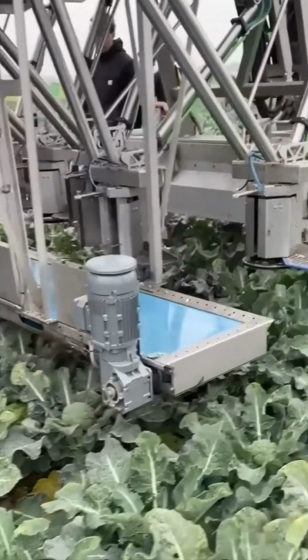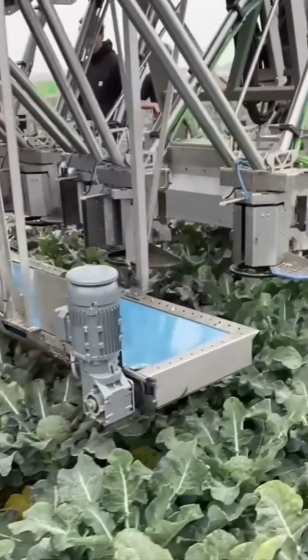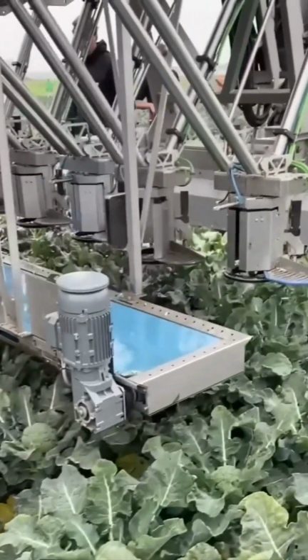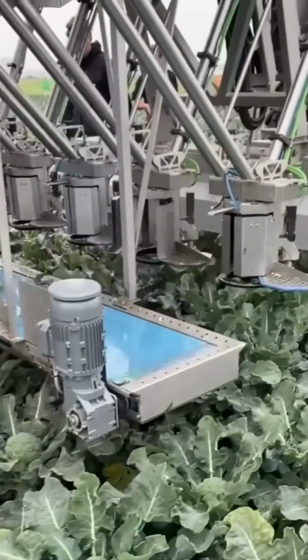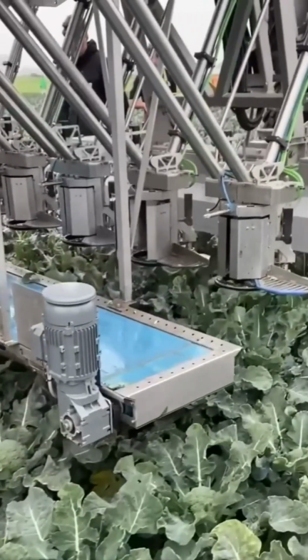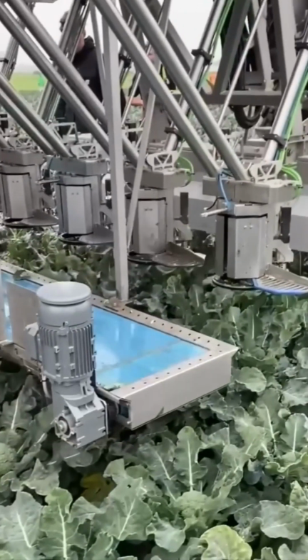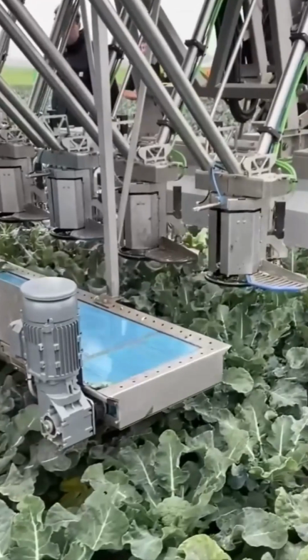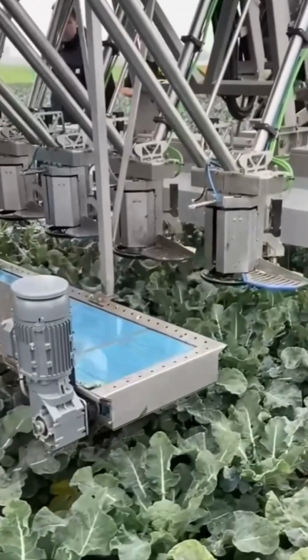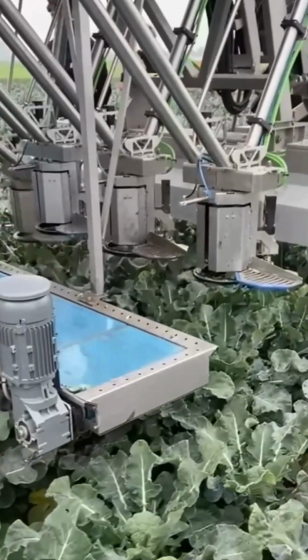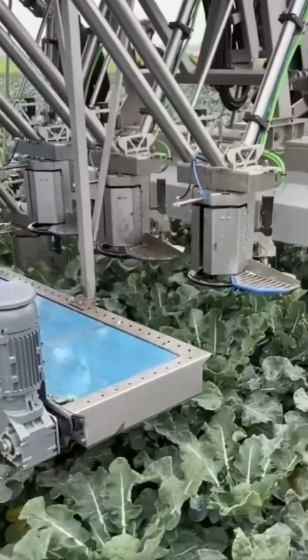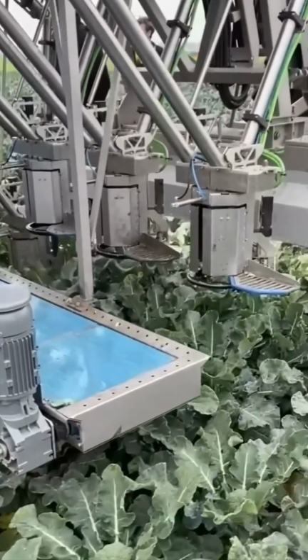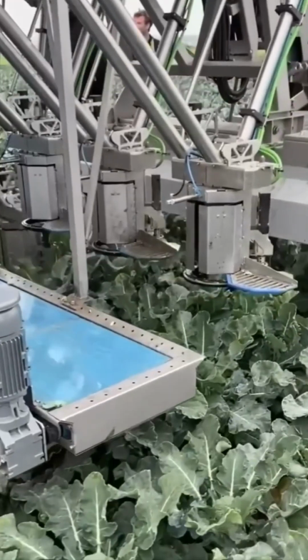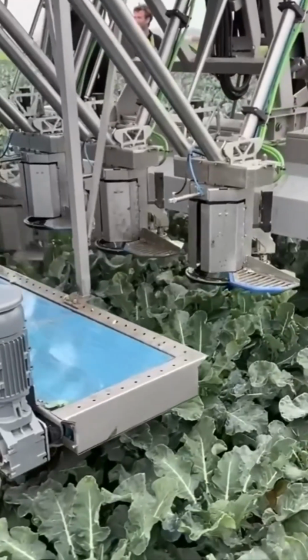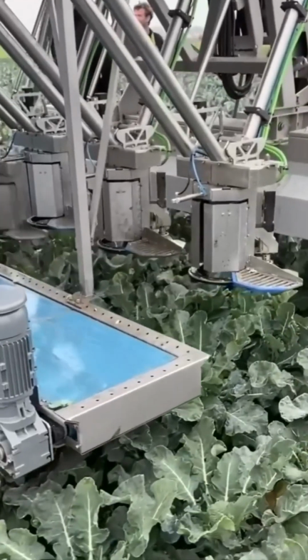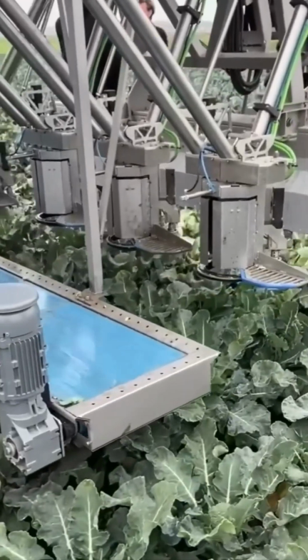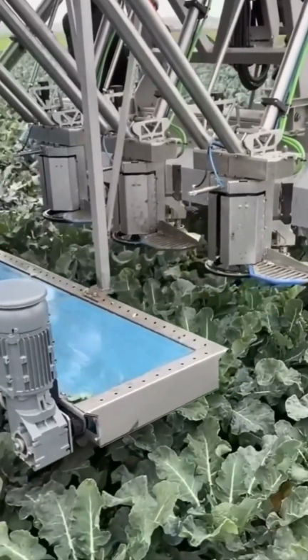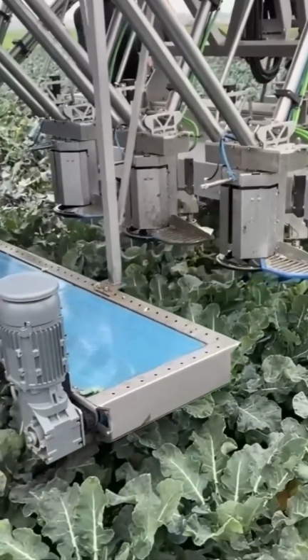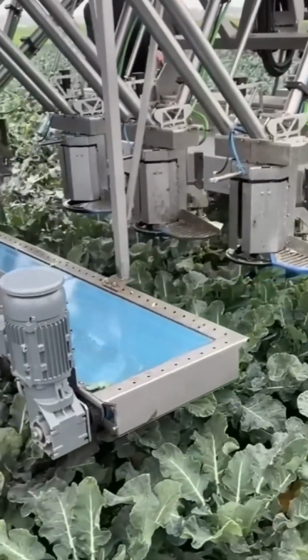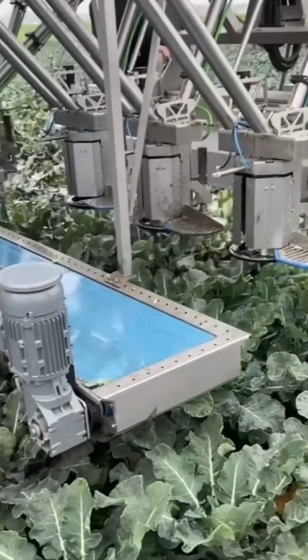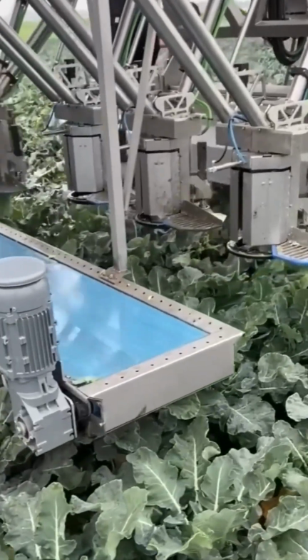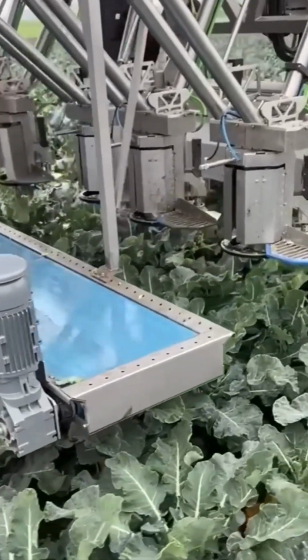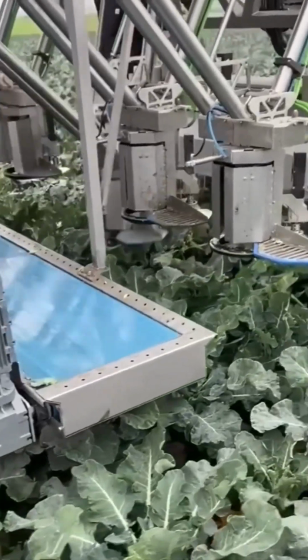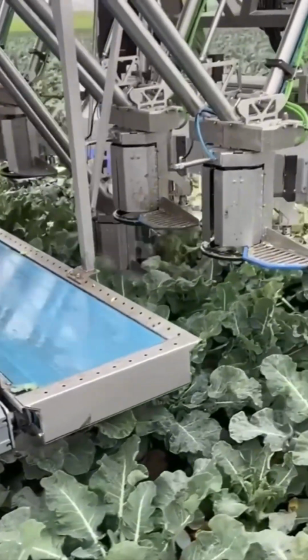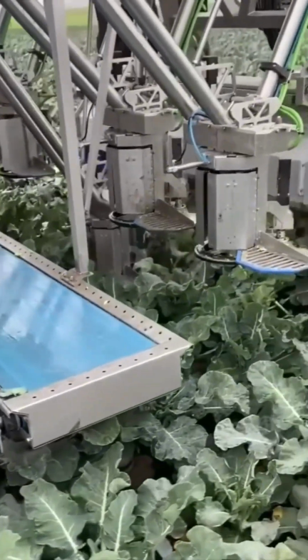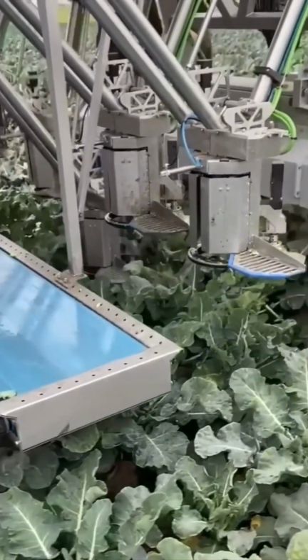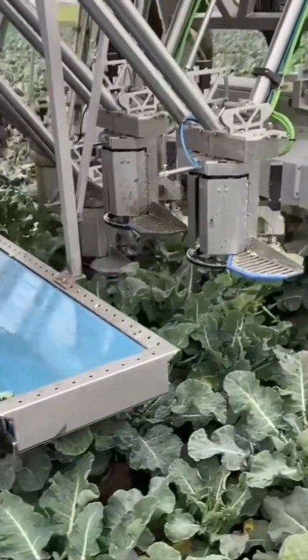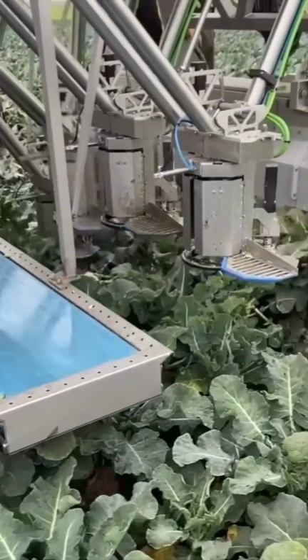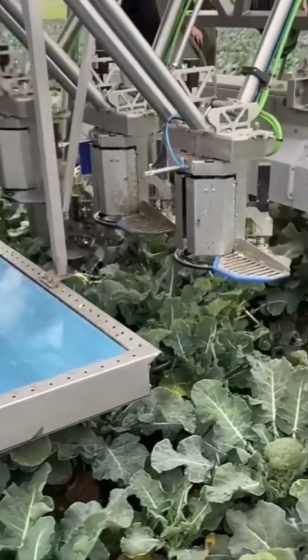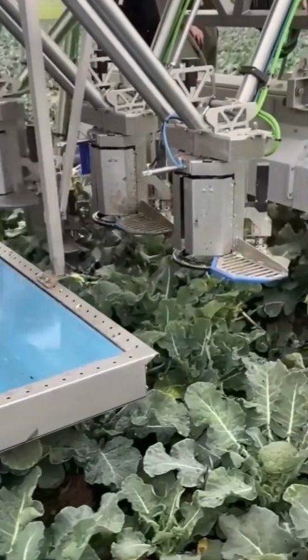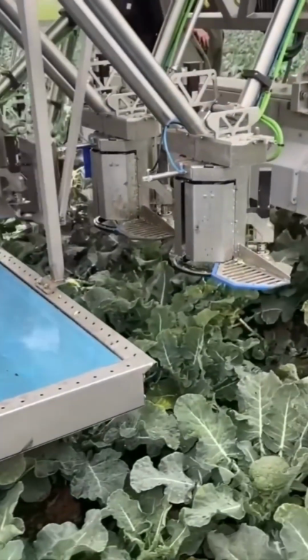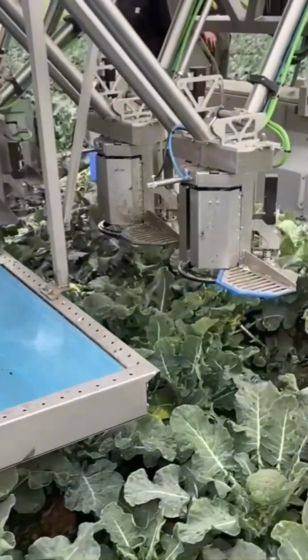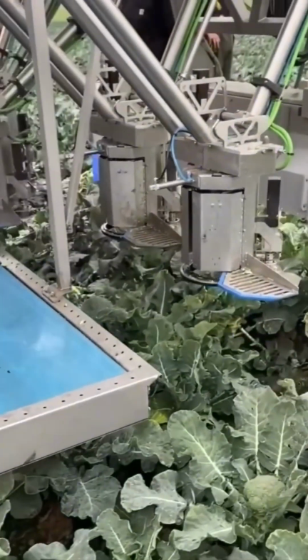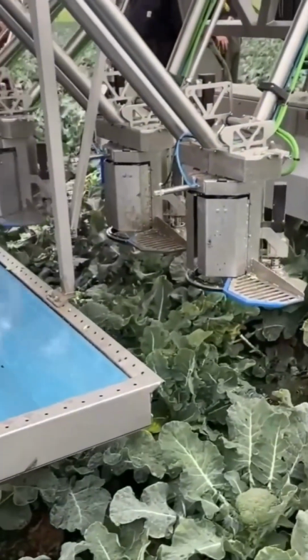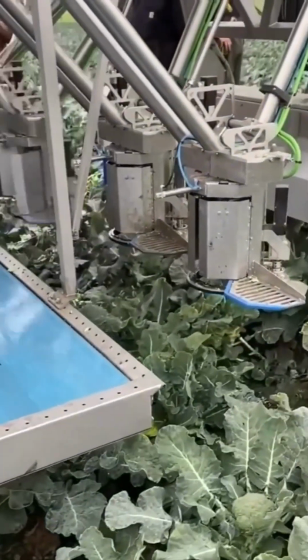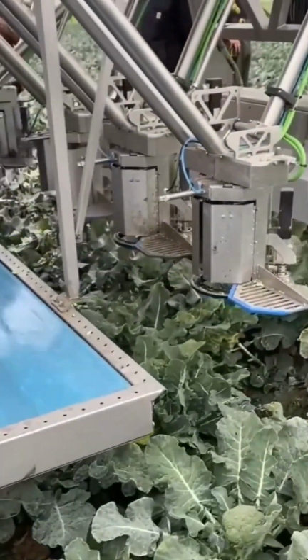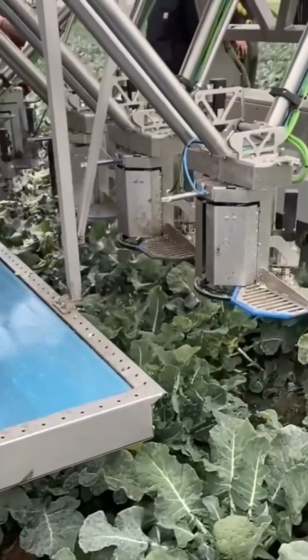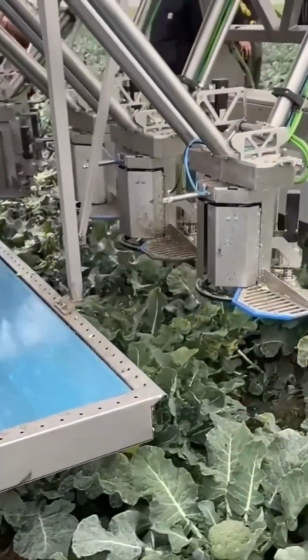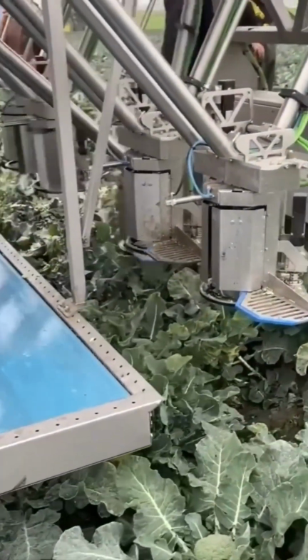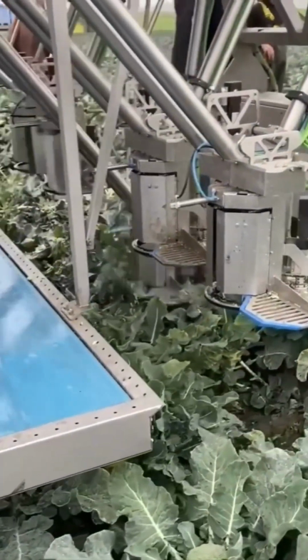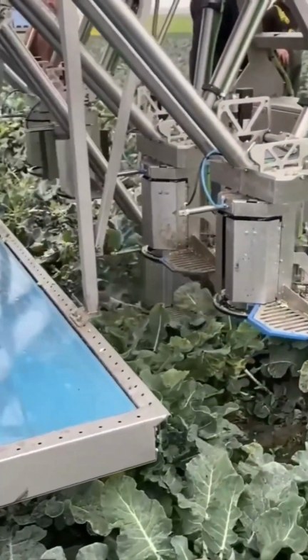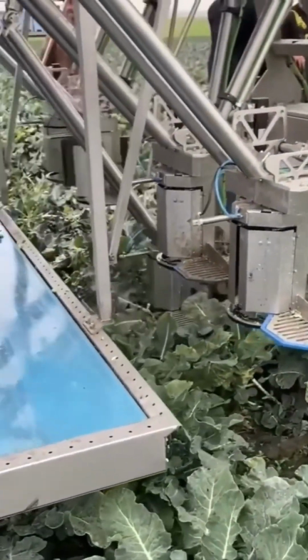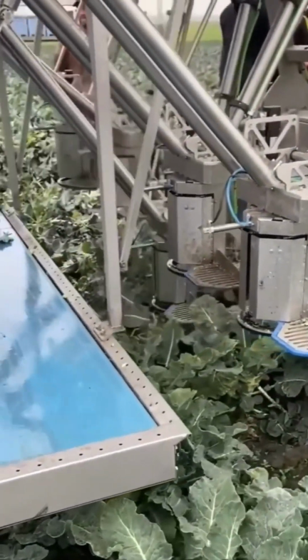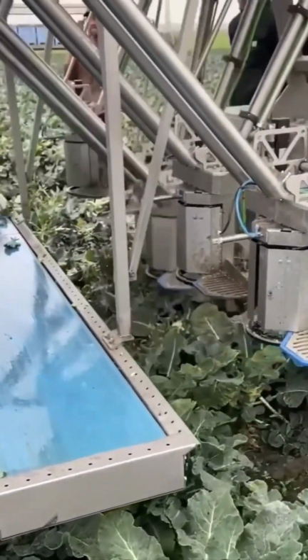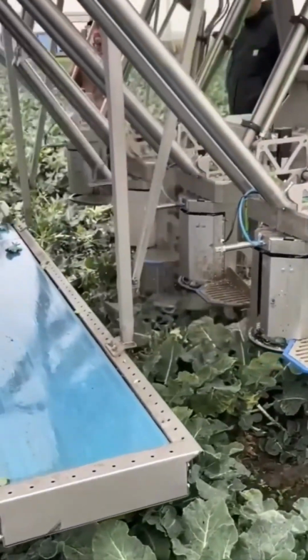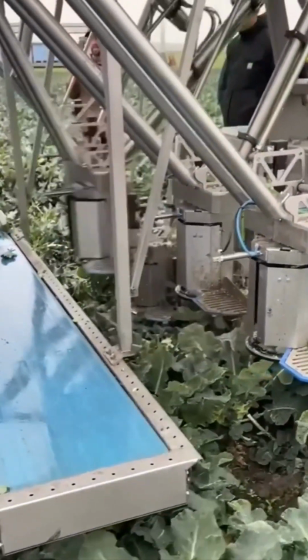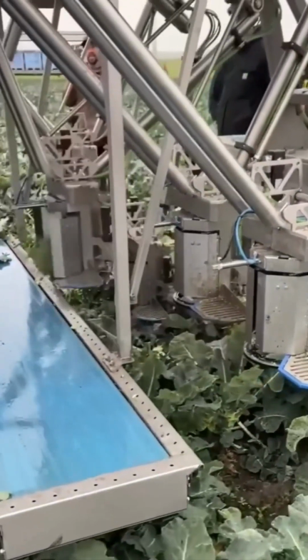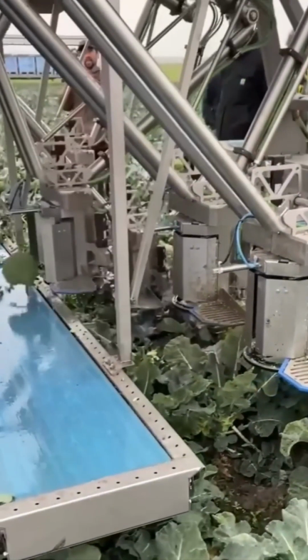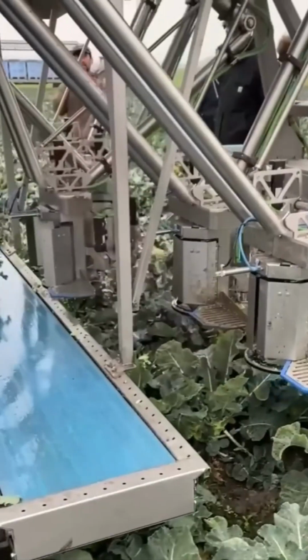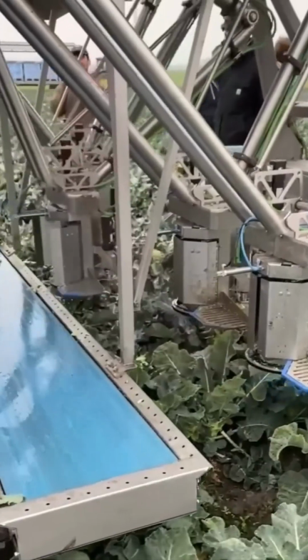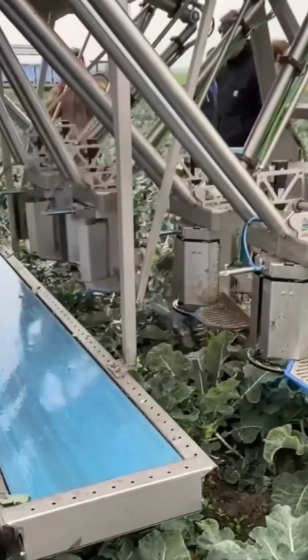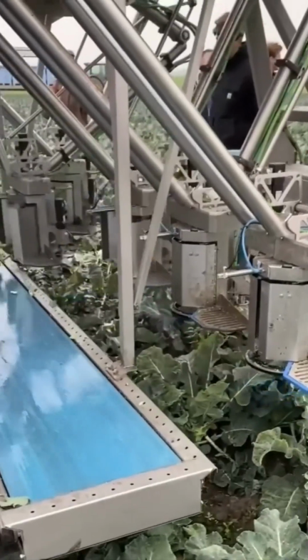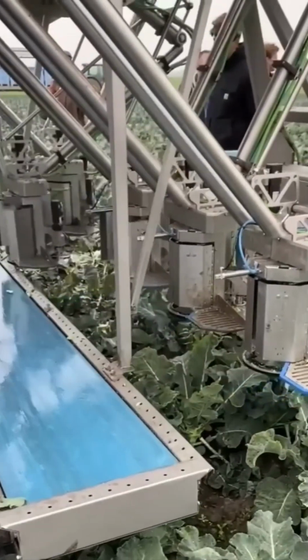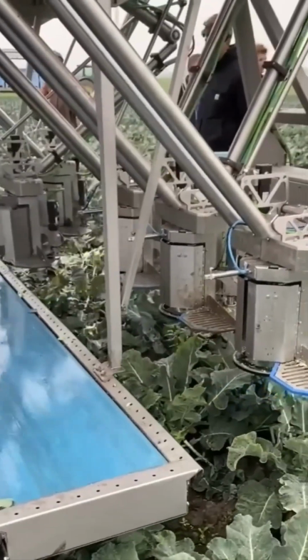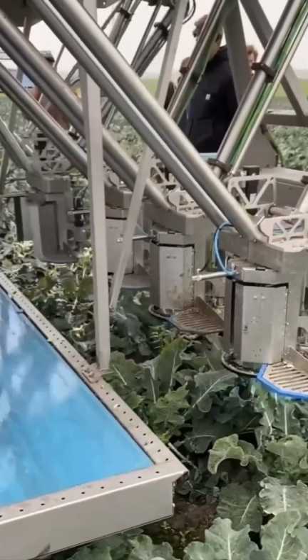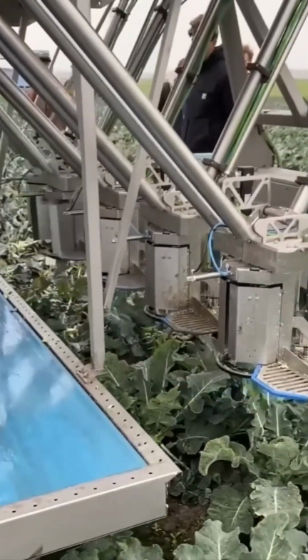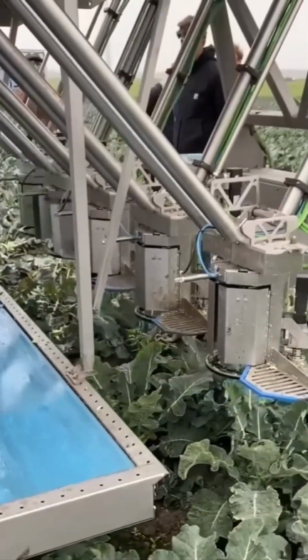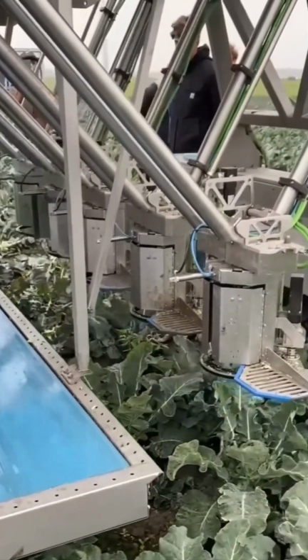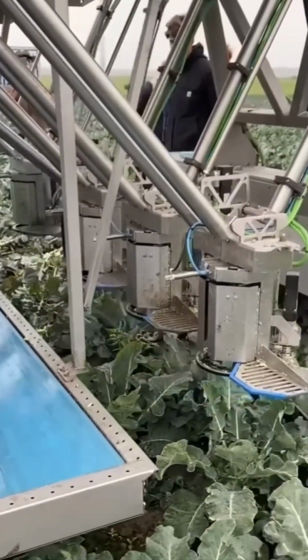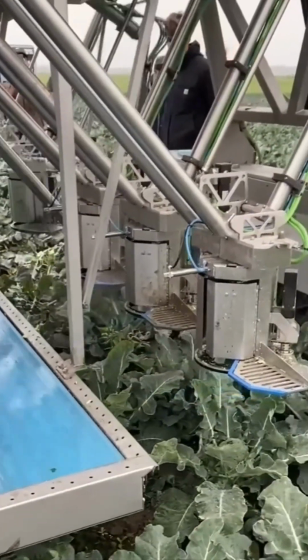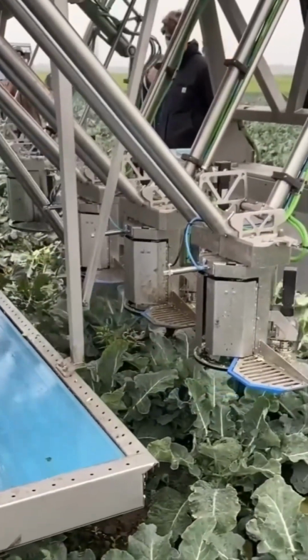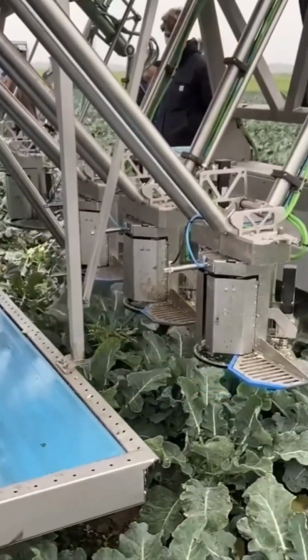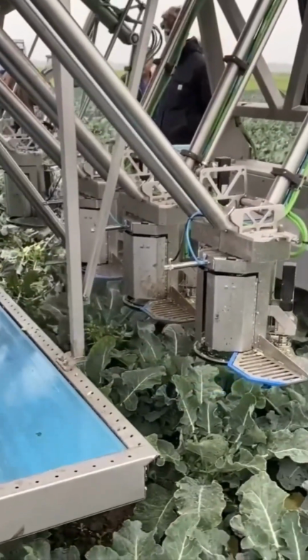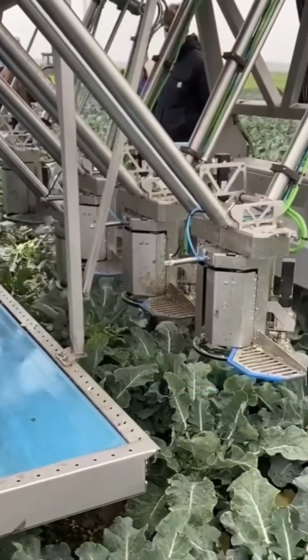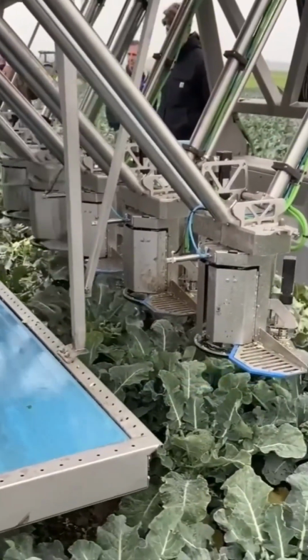Vegetable harvester. It's not subtle. It rips leafy greens from the earth like it's getting paid by the root. Efficiency with a side of salad.